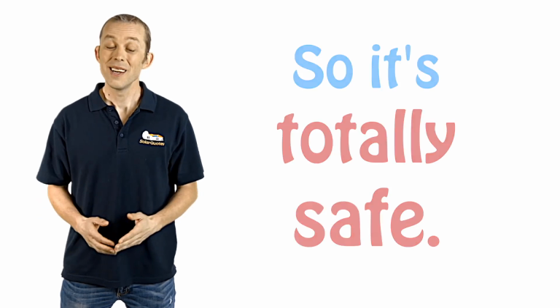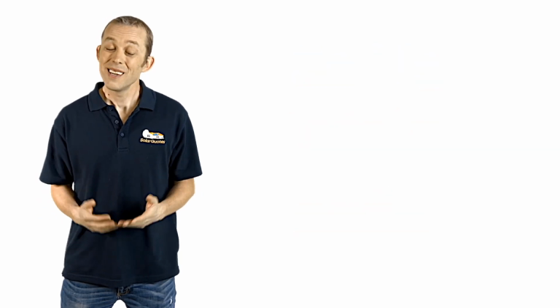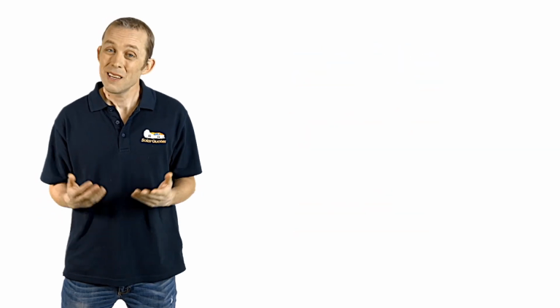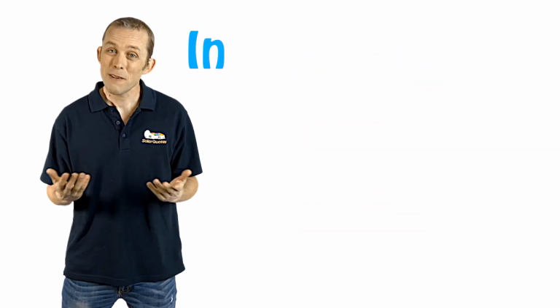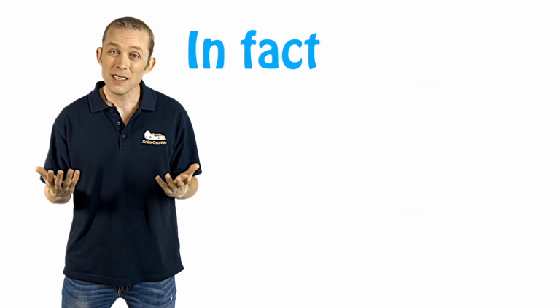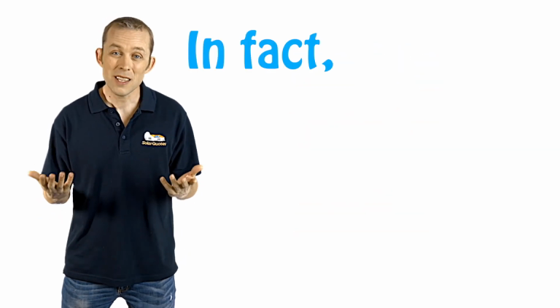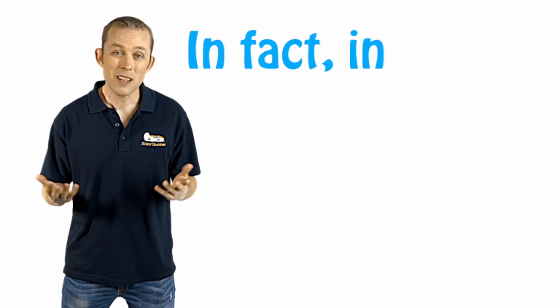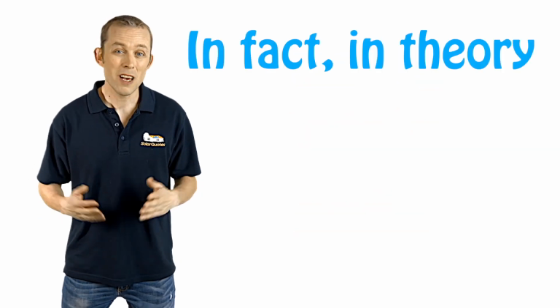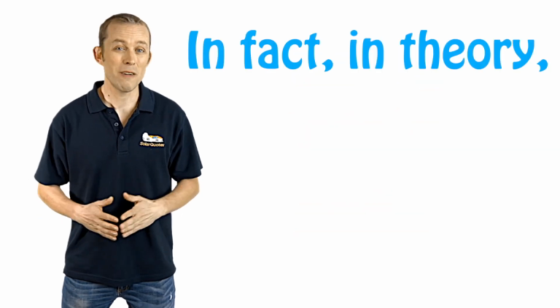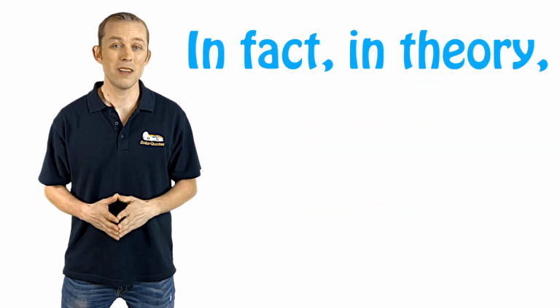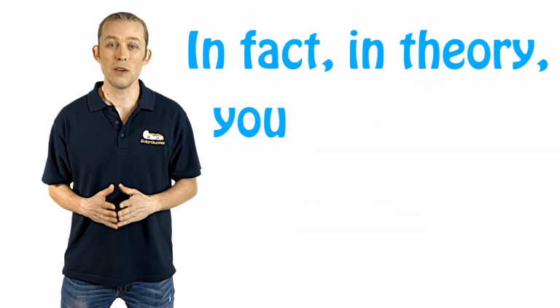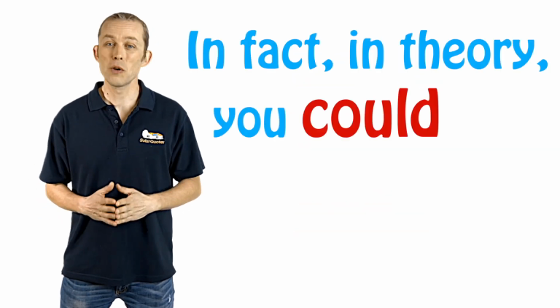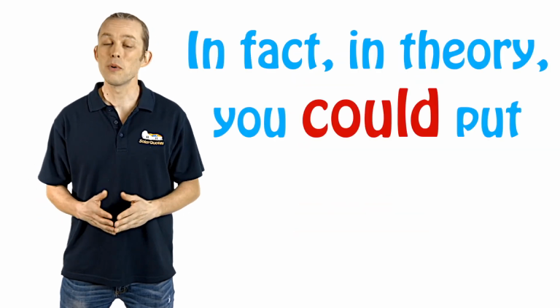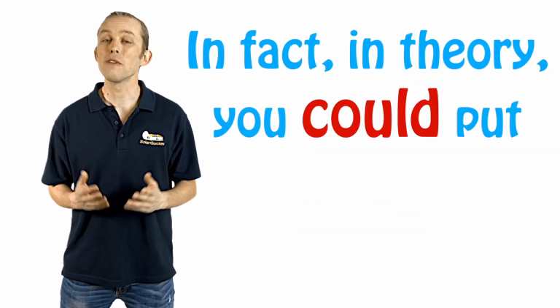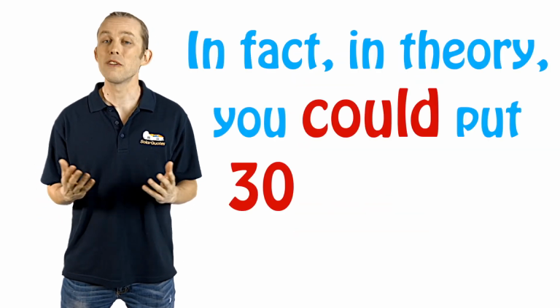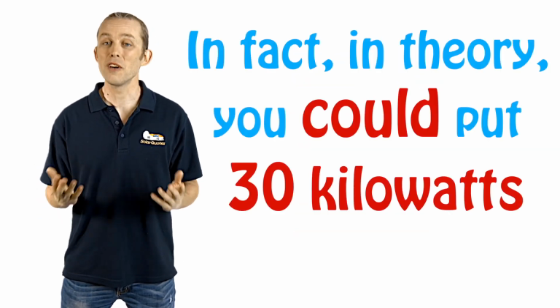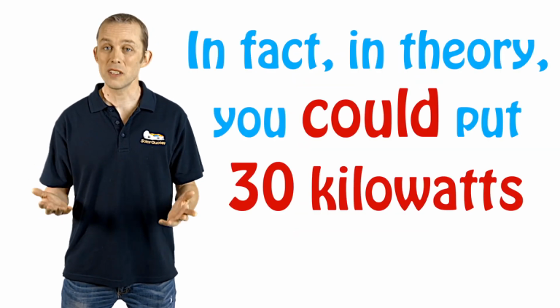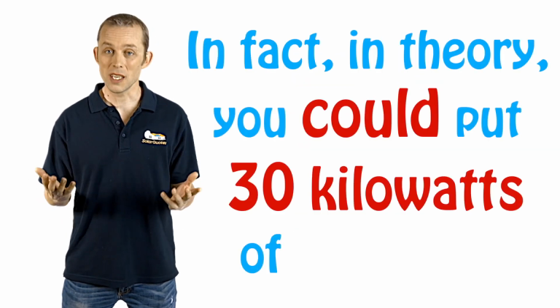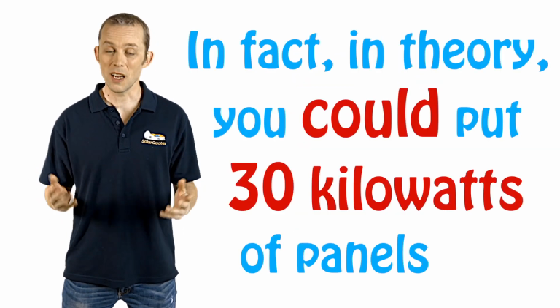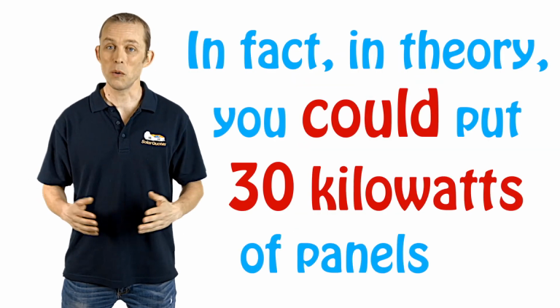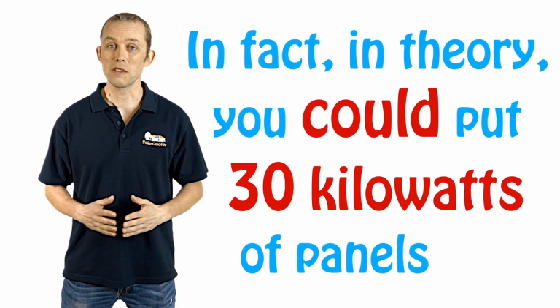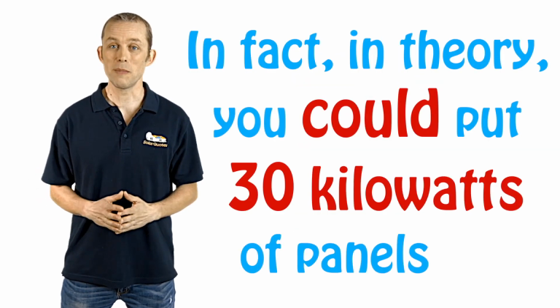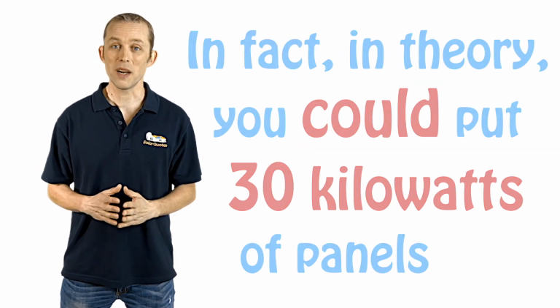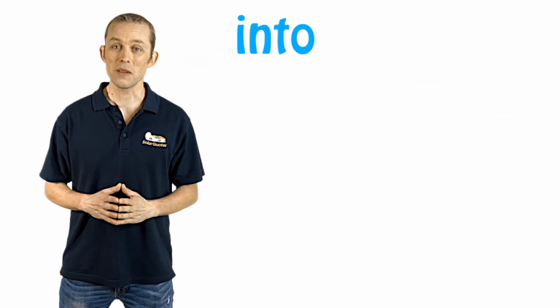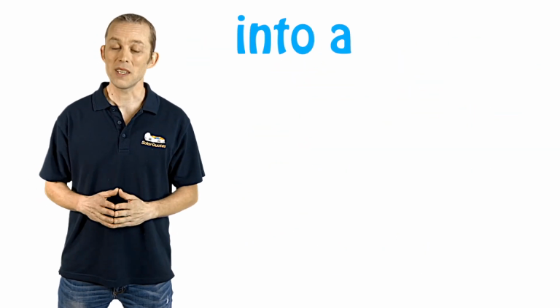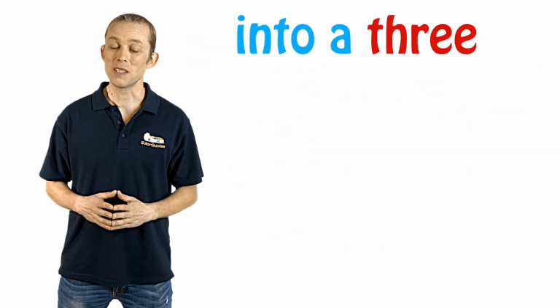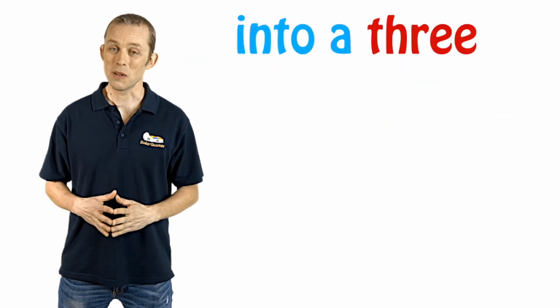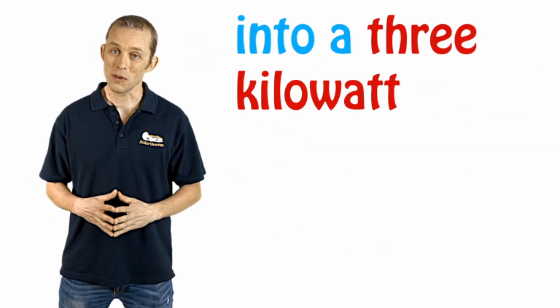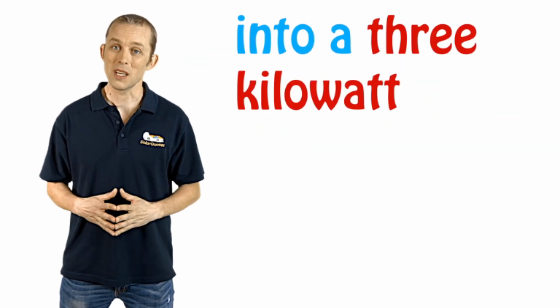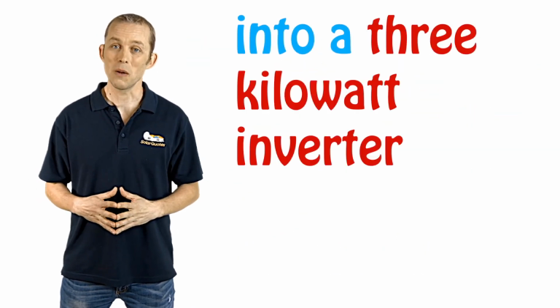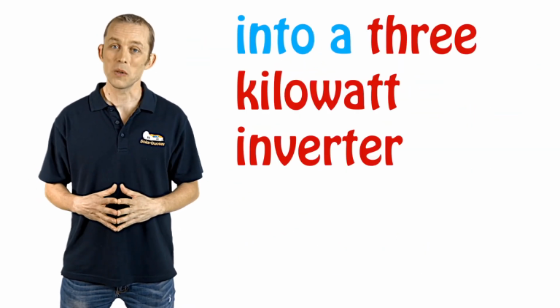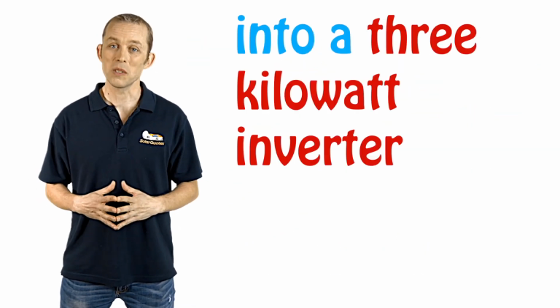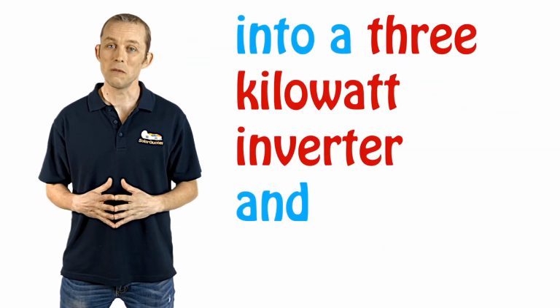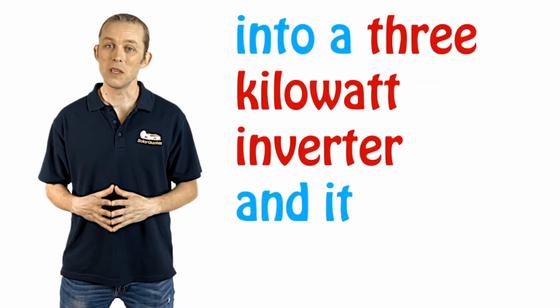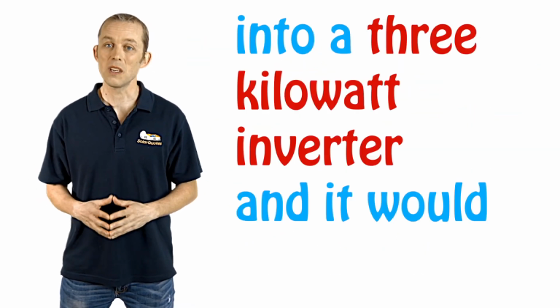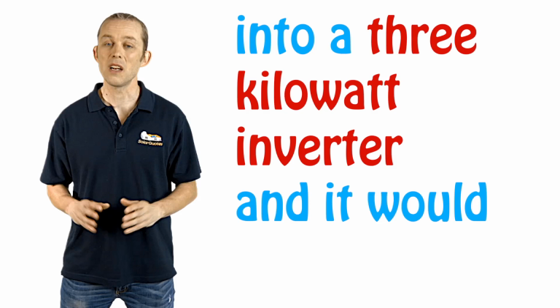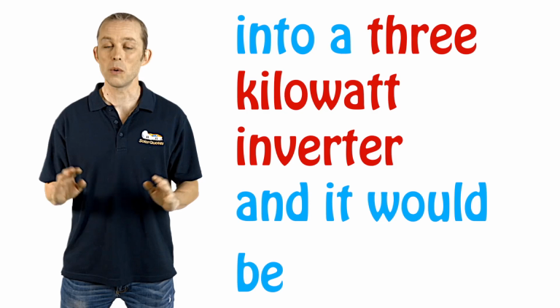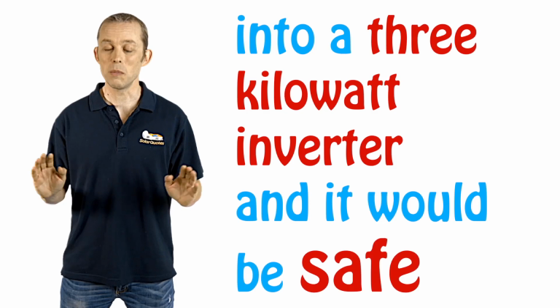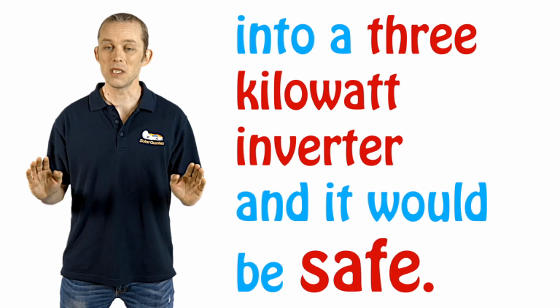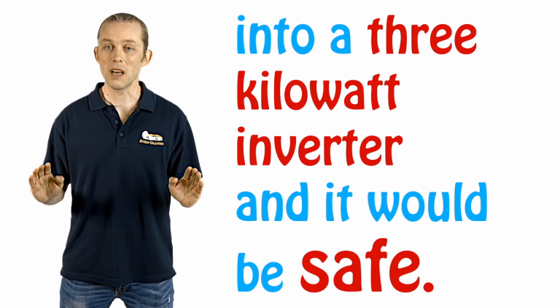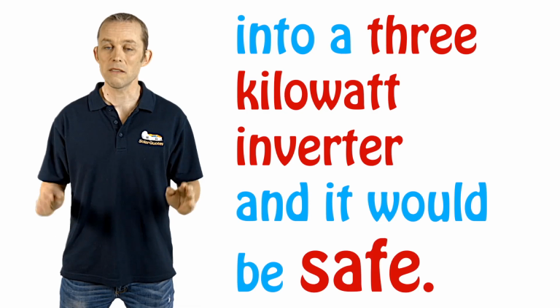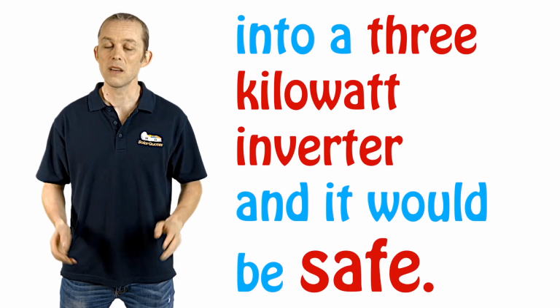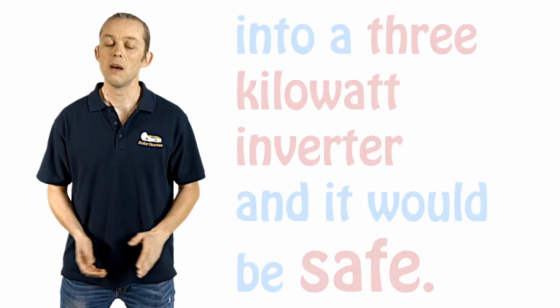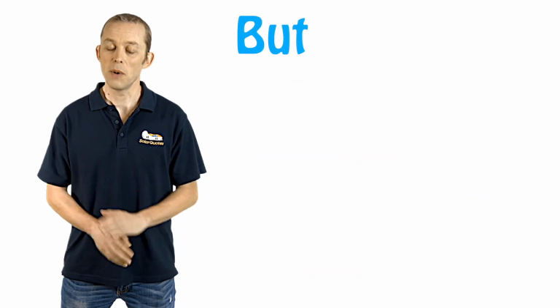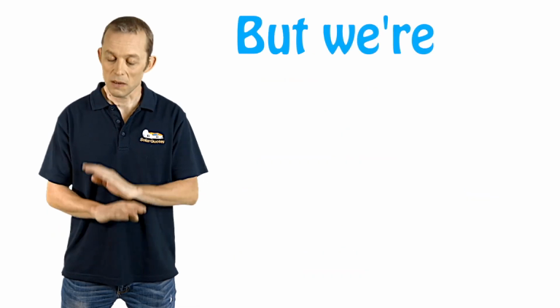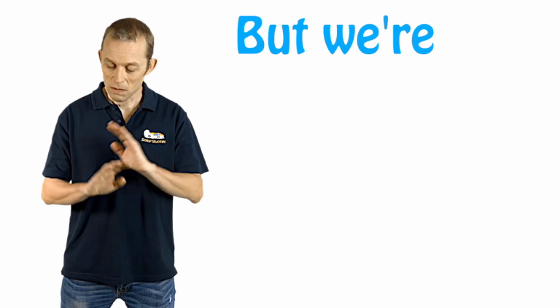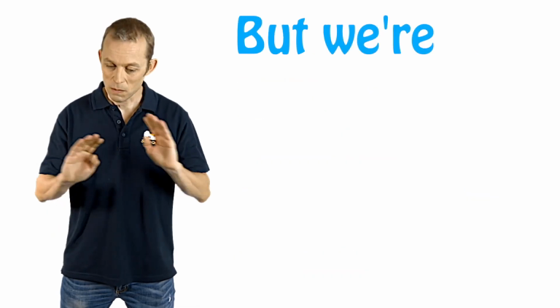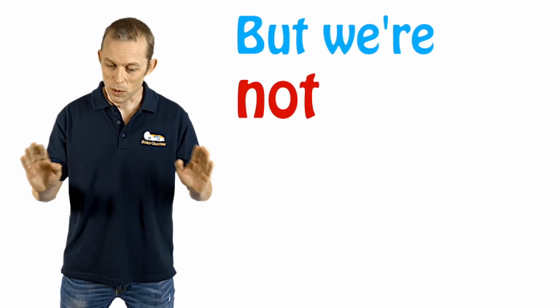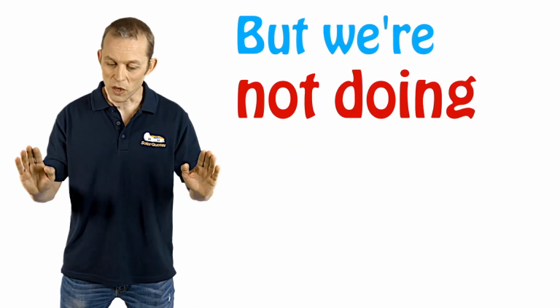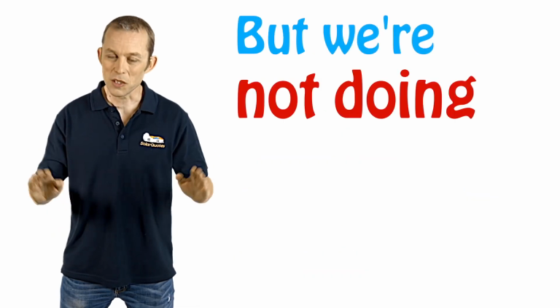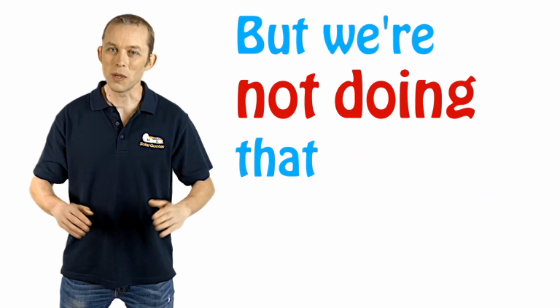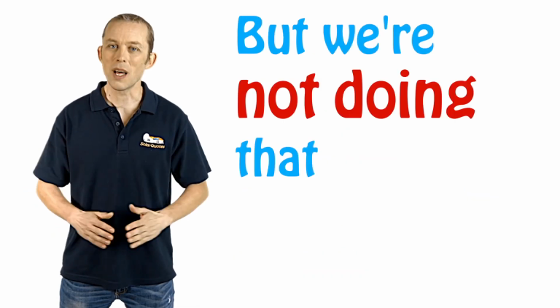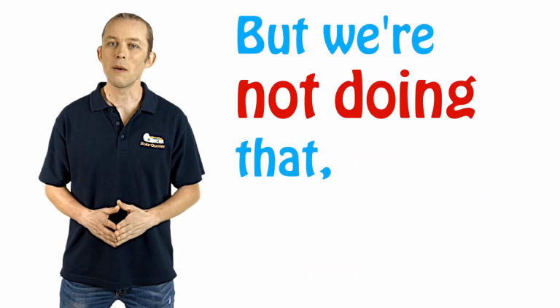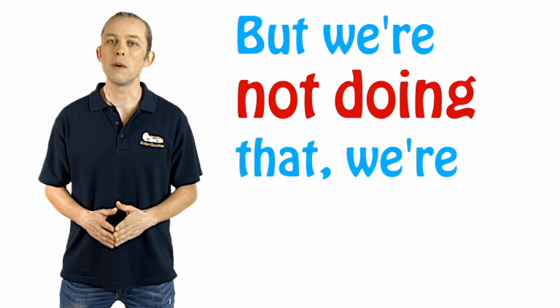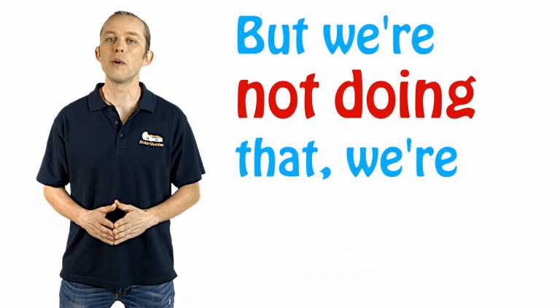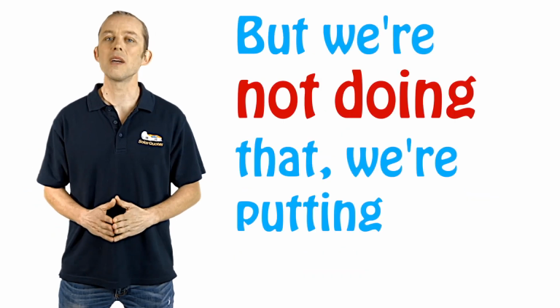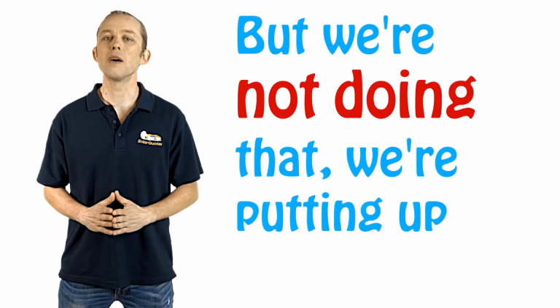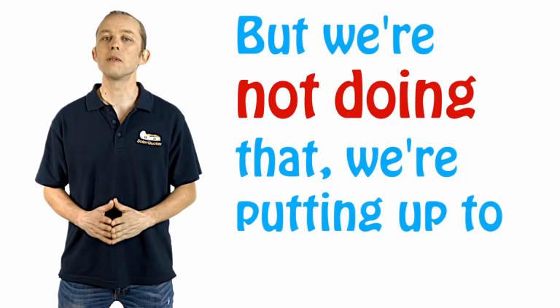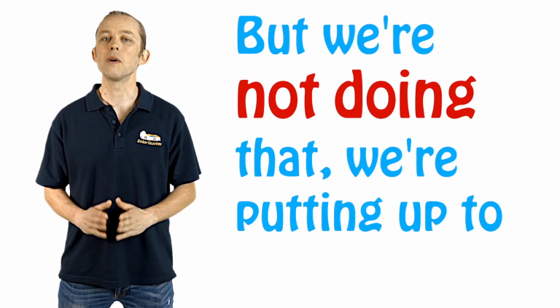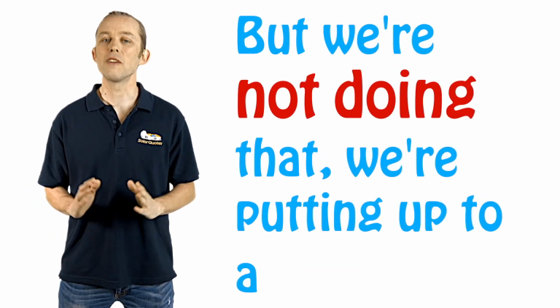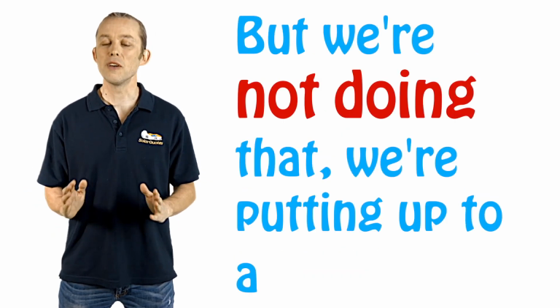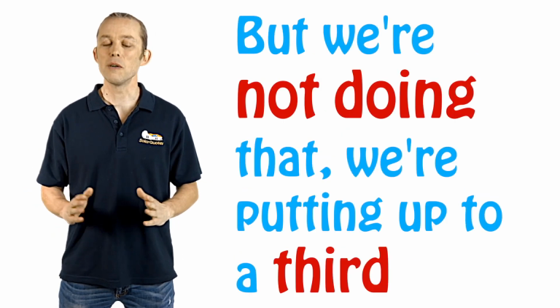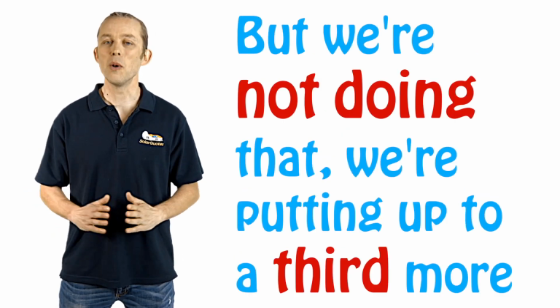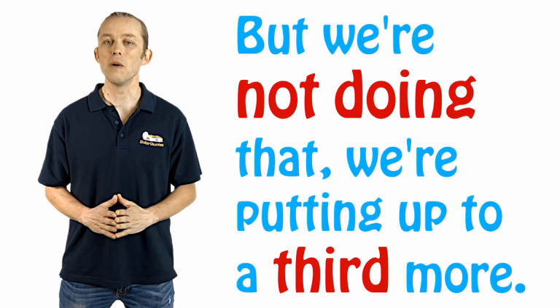In fact, in theory, you could put 30 kilowatts of panels into a three kilowatt inverter and it would be safe. But we're not doing that — we're putting up to a third more.